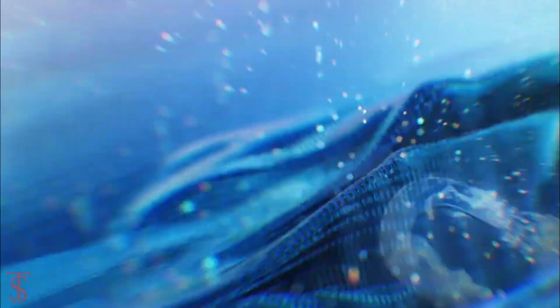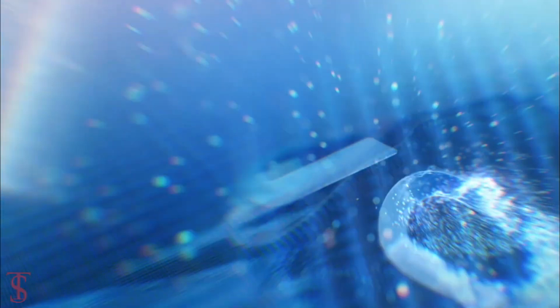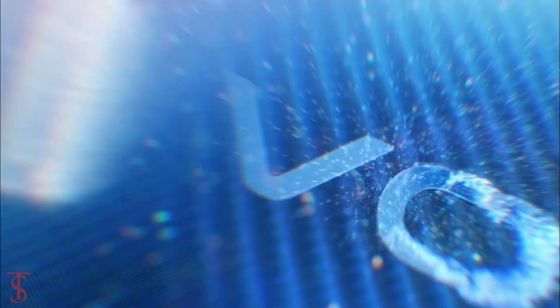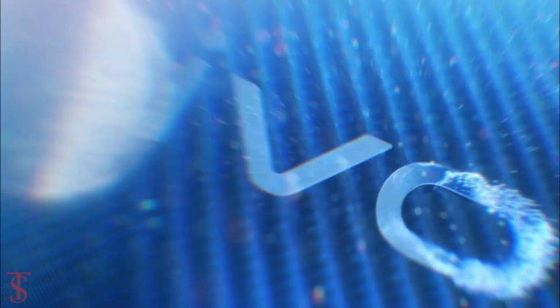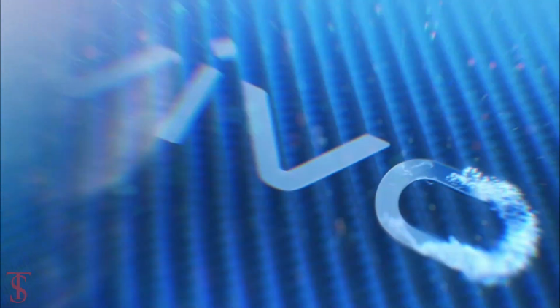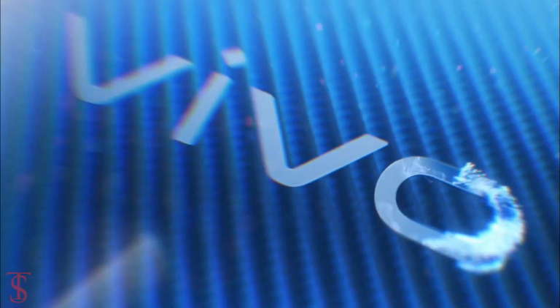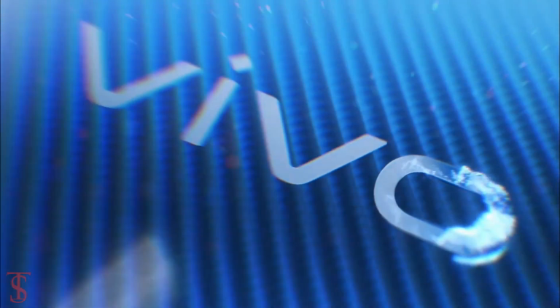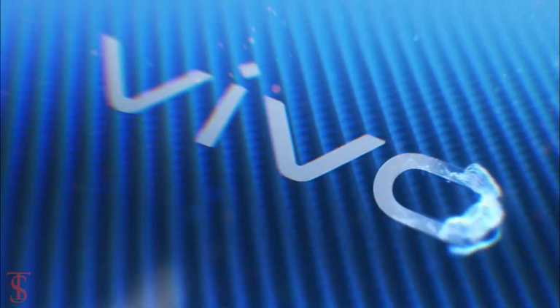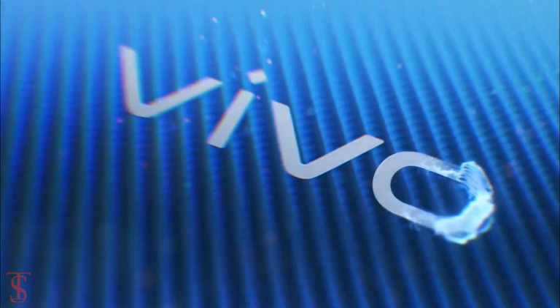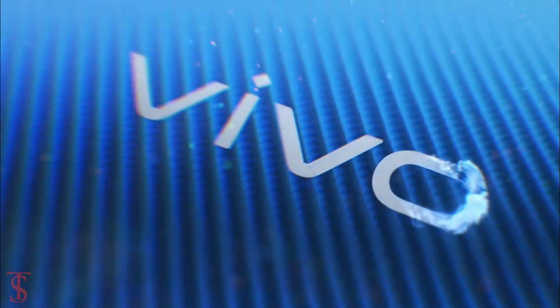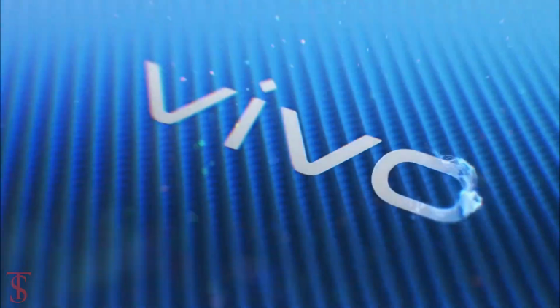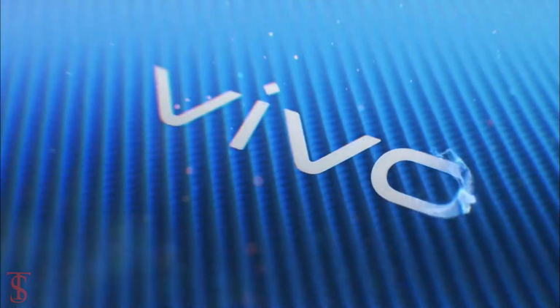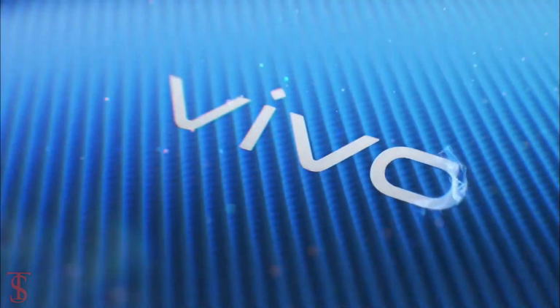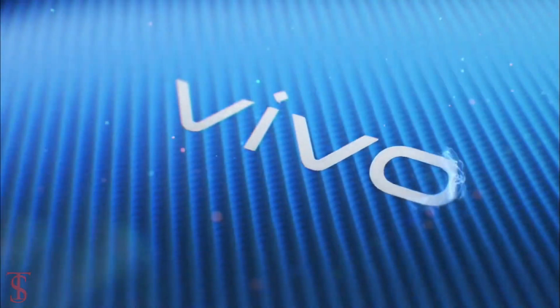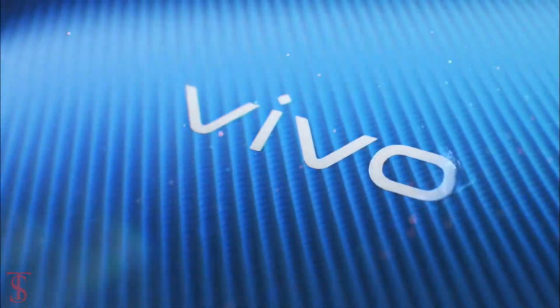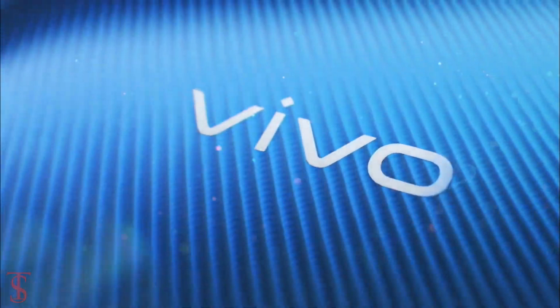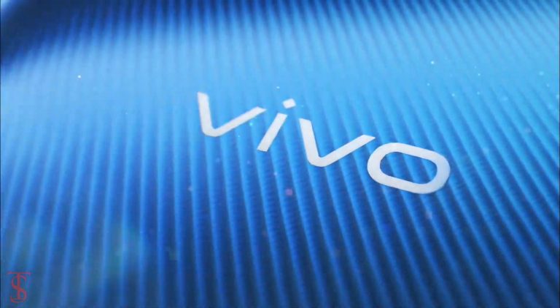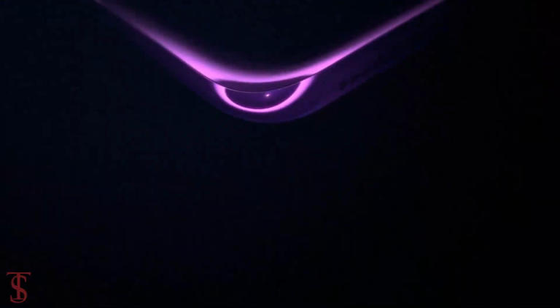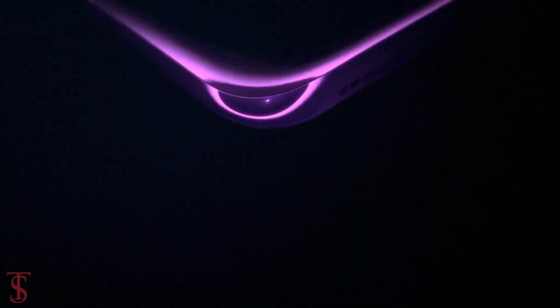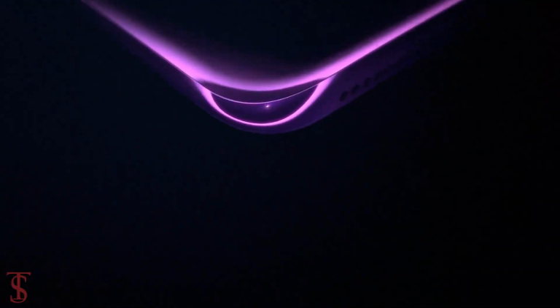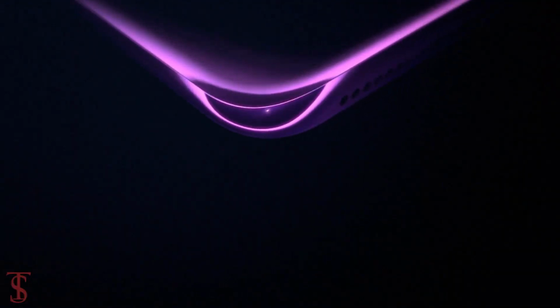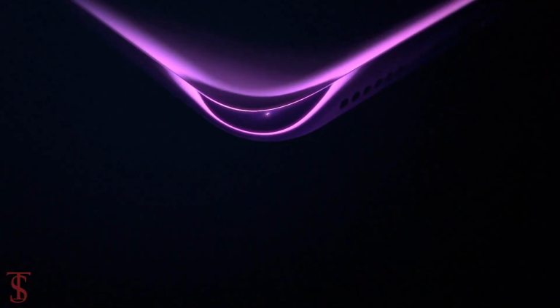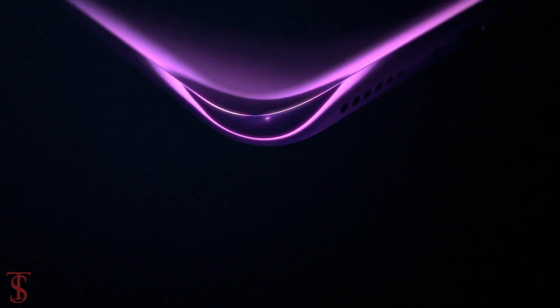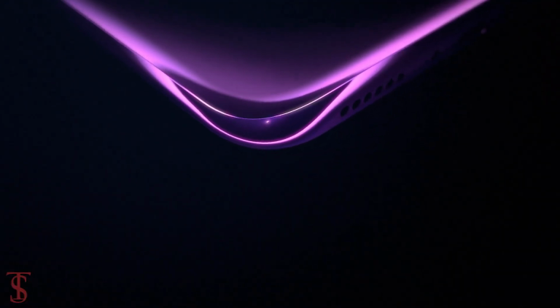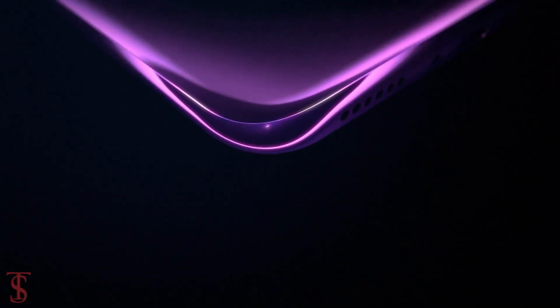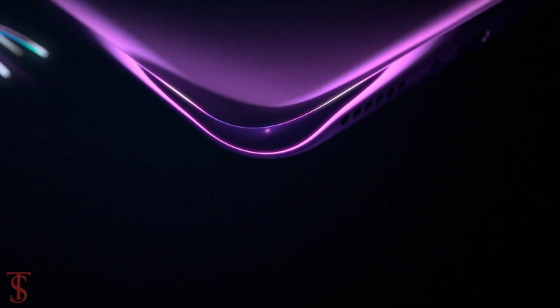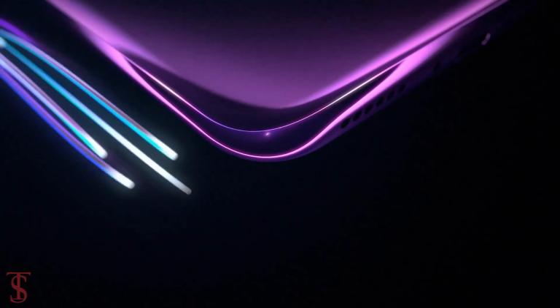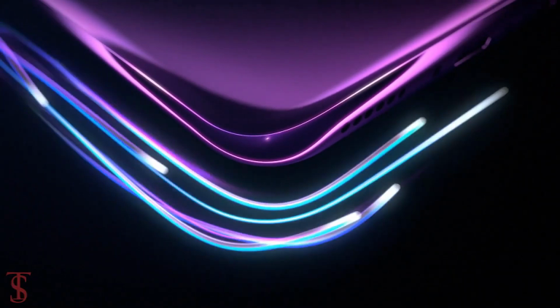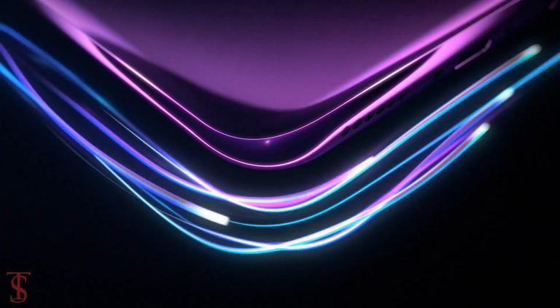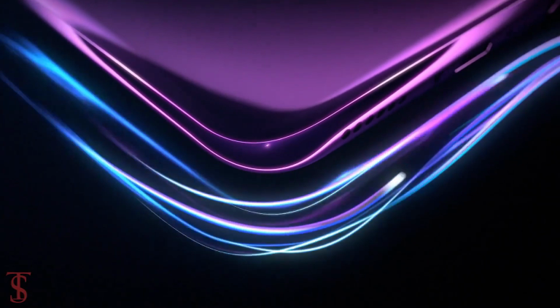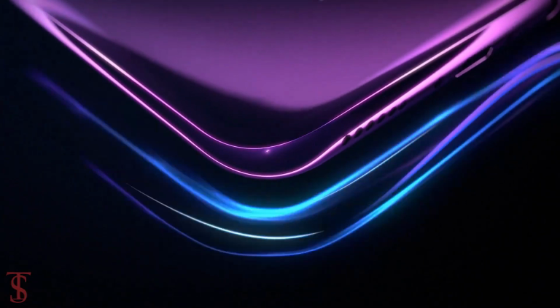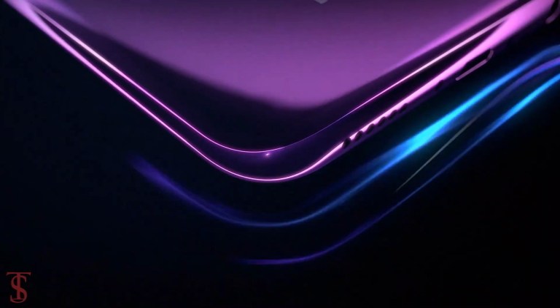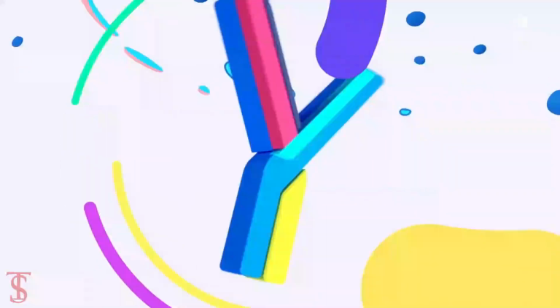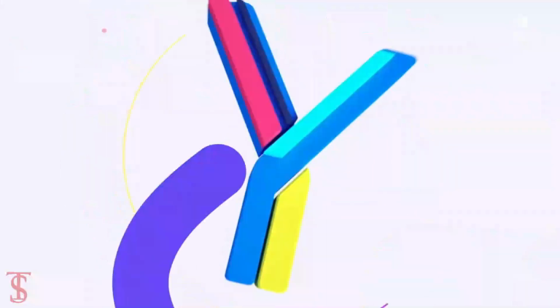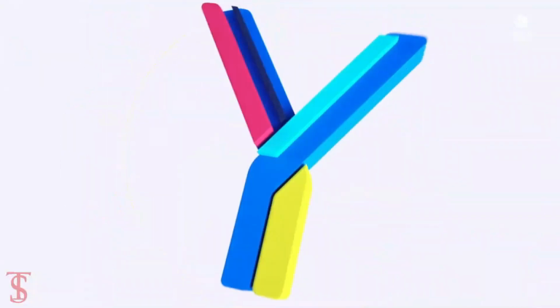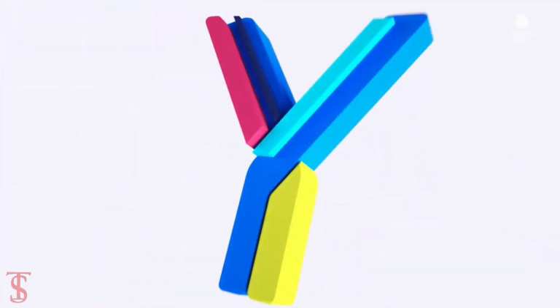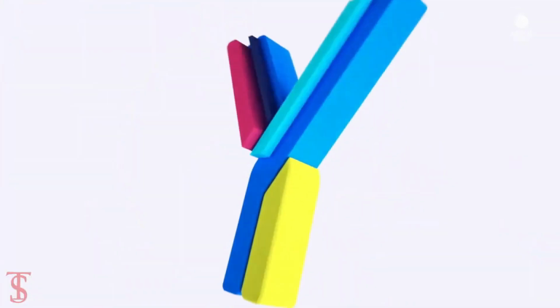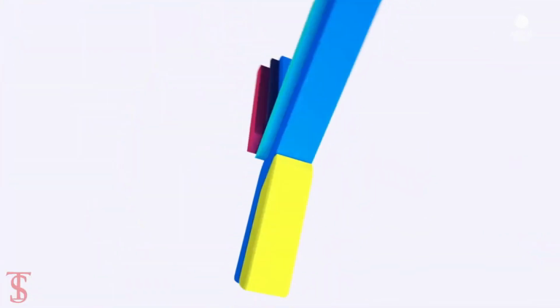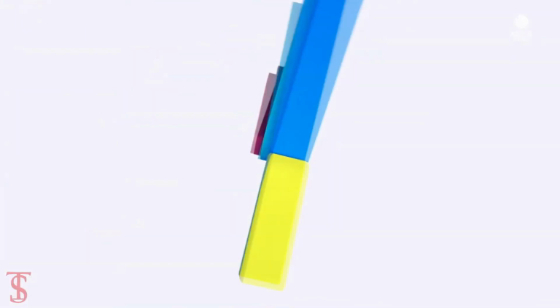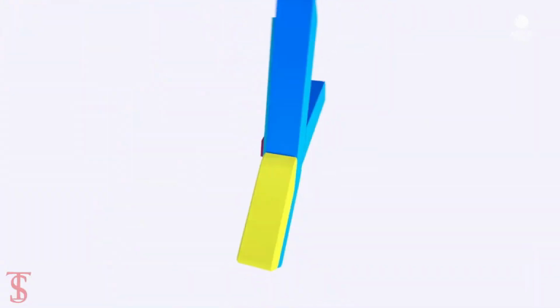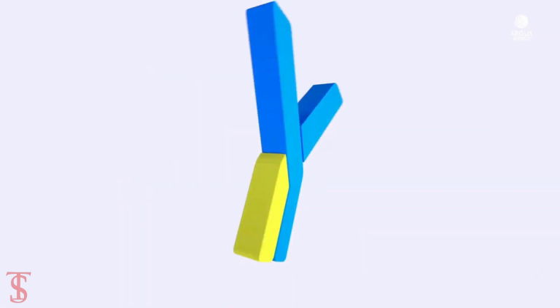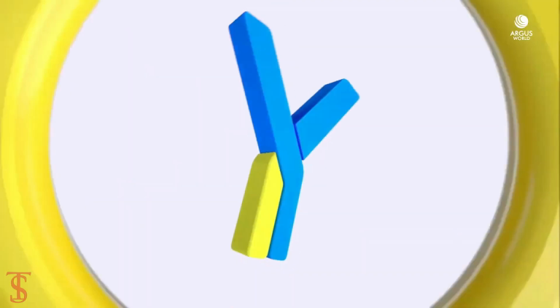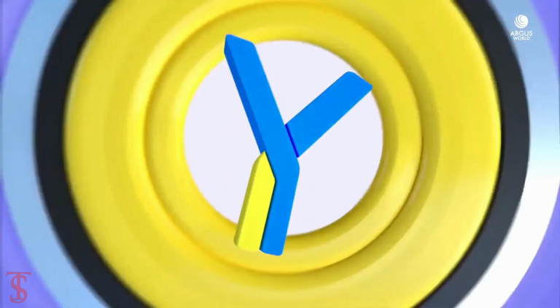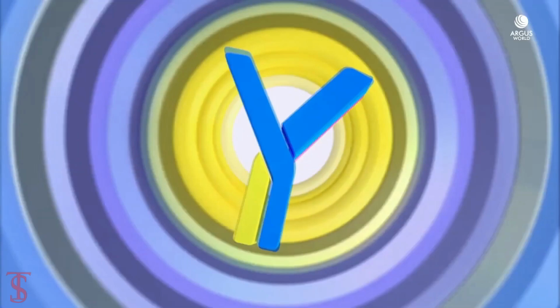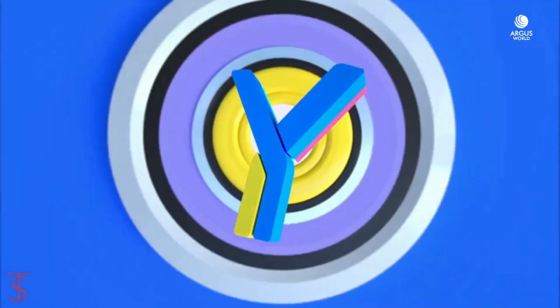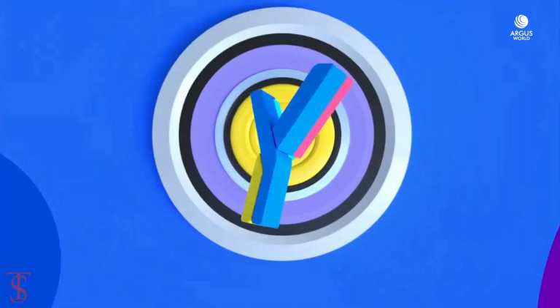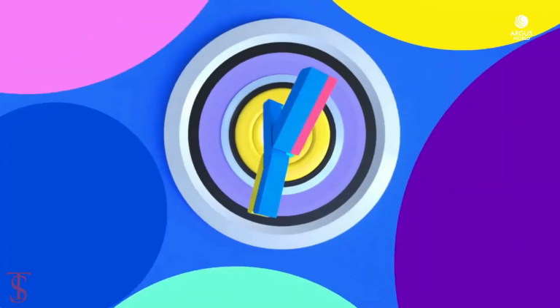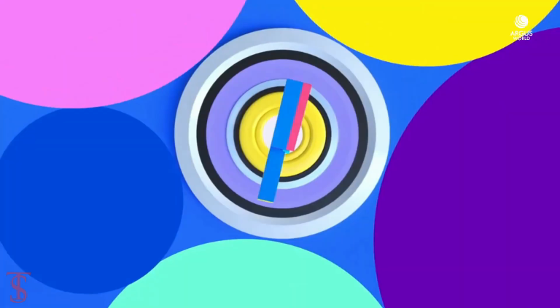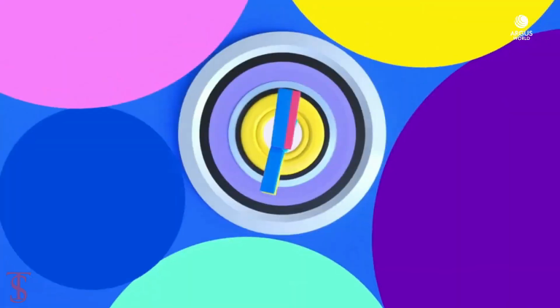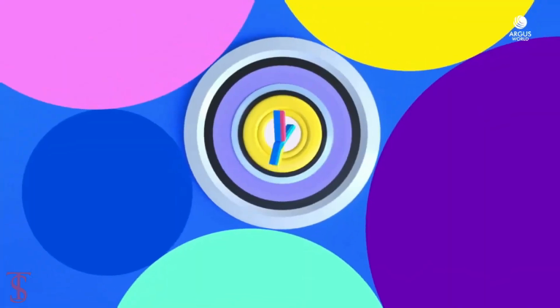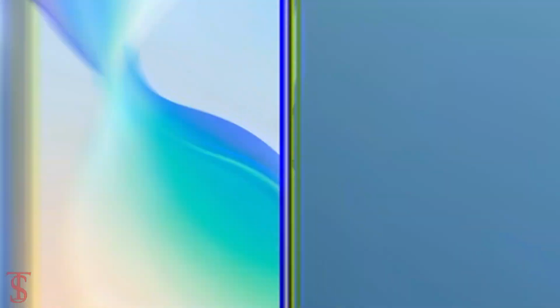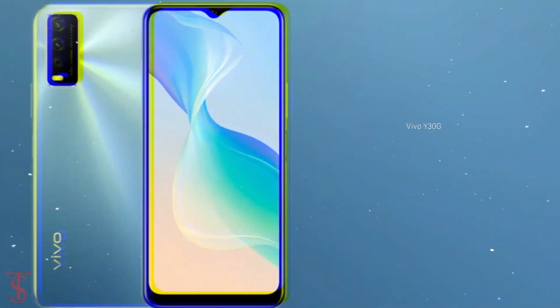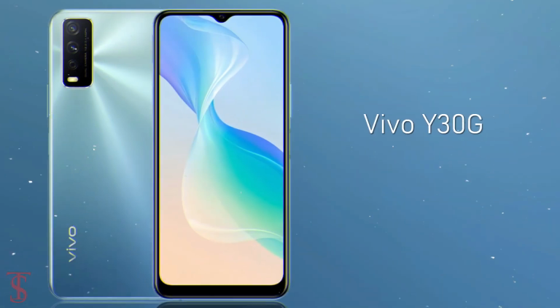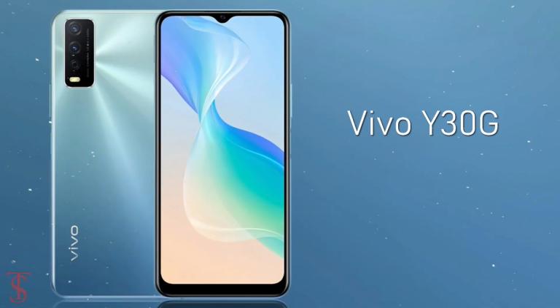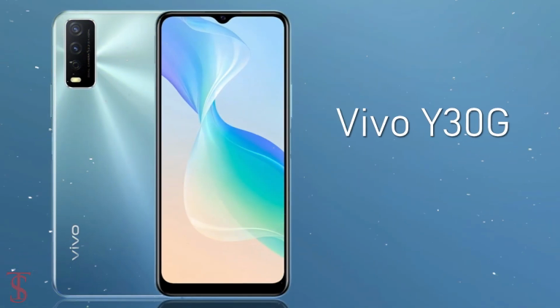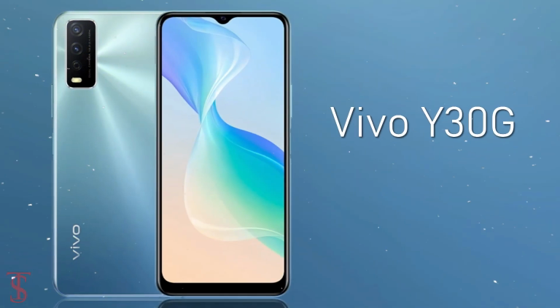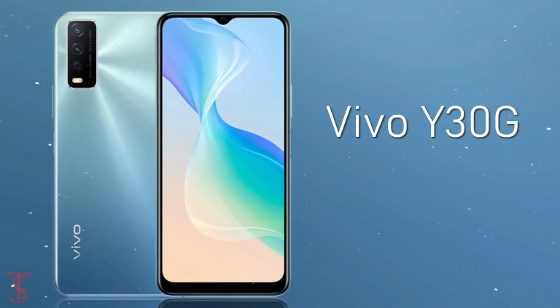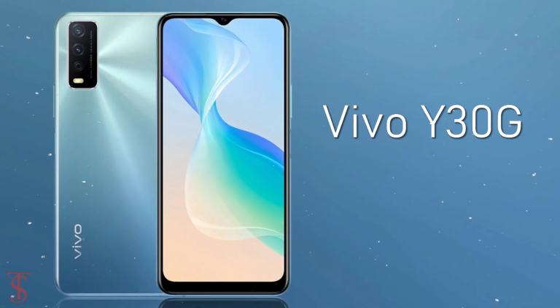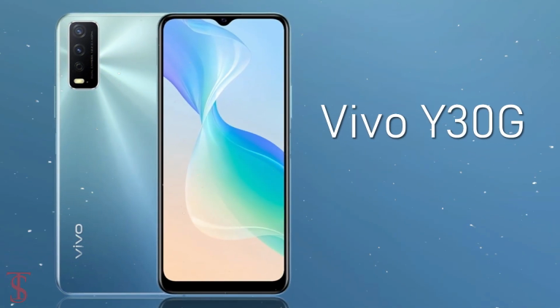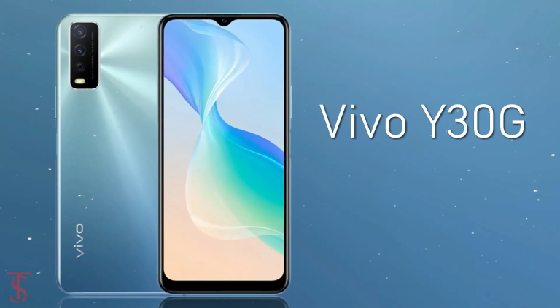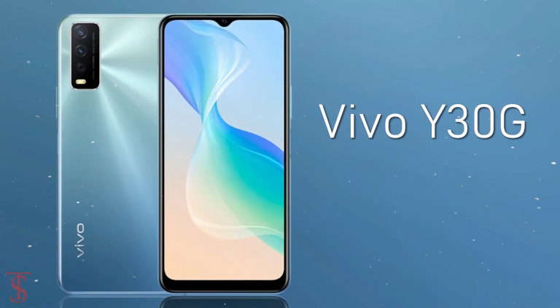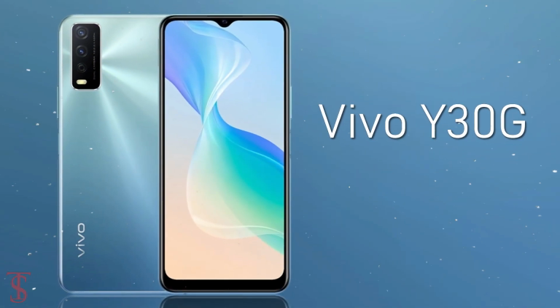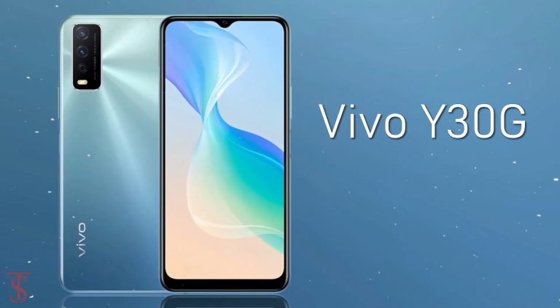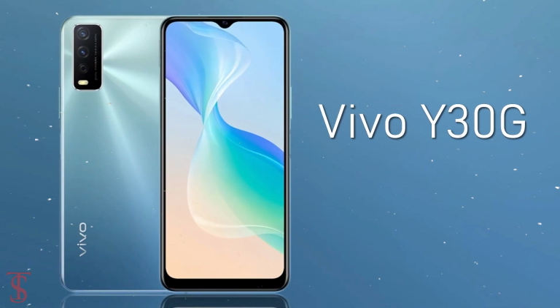Vivo has launched its new affordable smartphone under the Y-Series in China, called the Vivo Y30G.